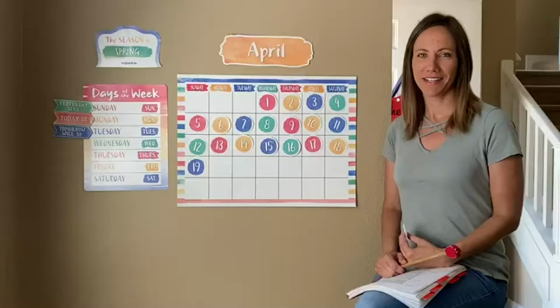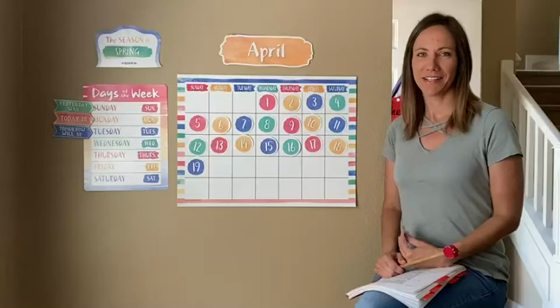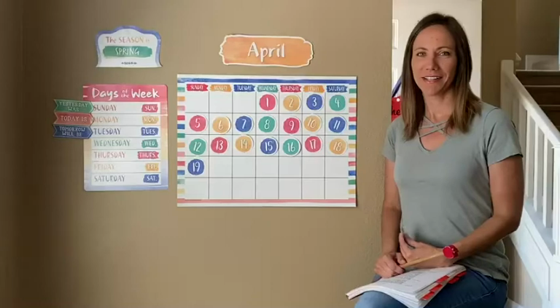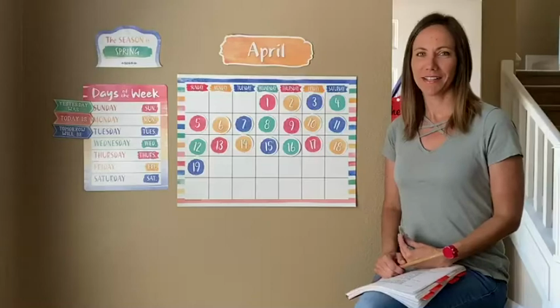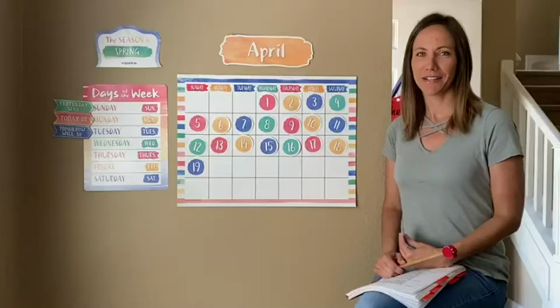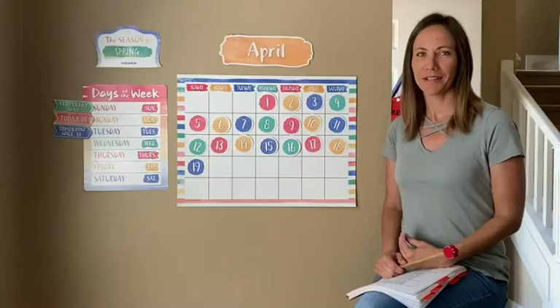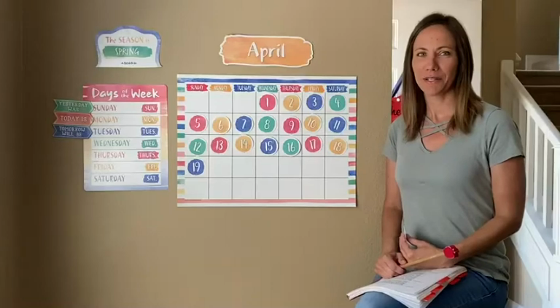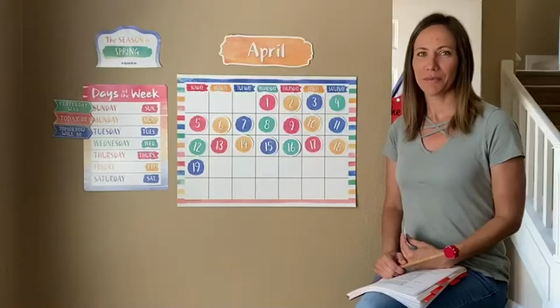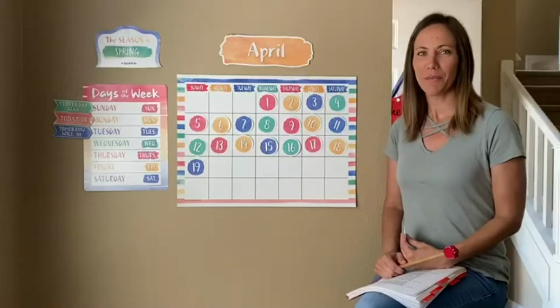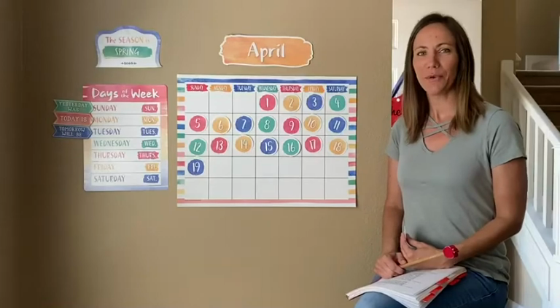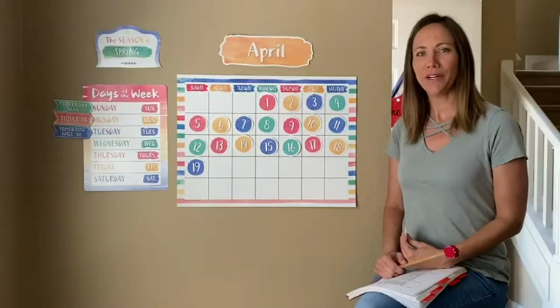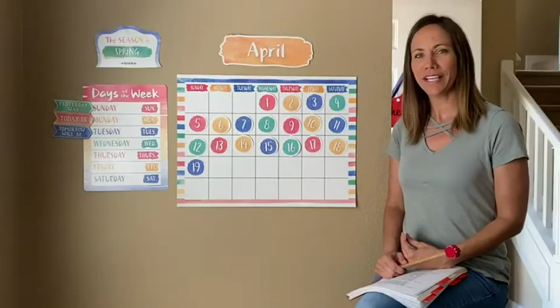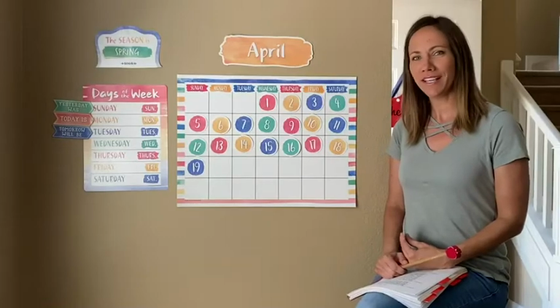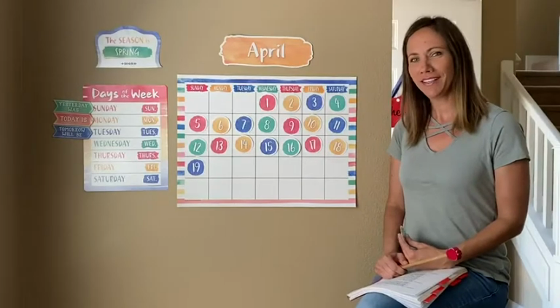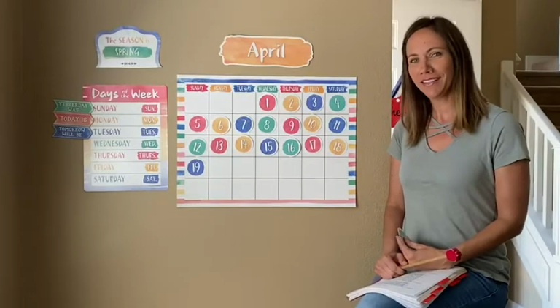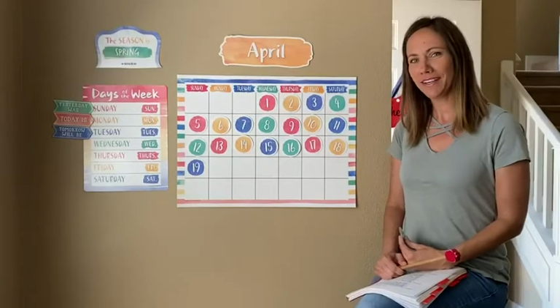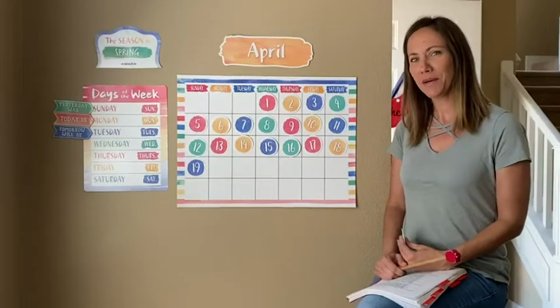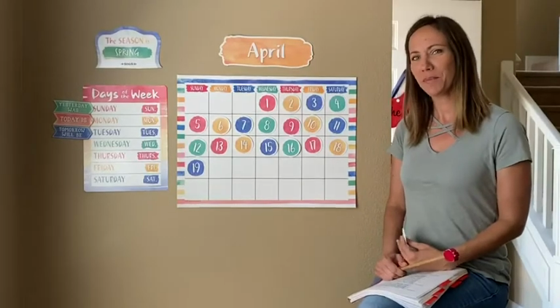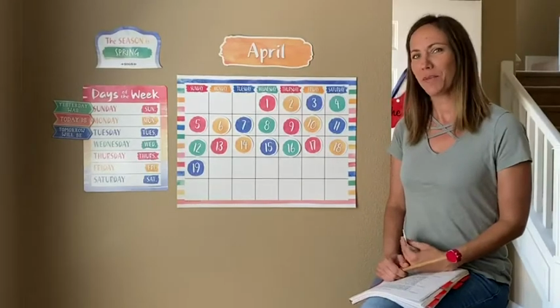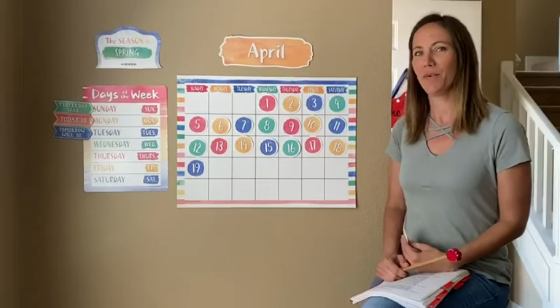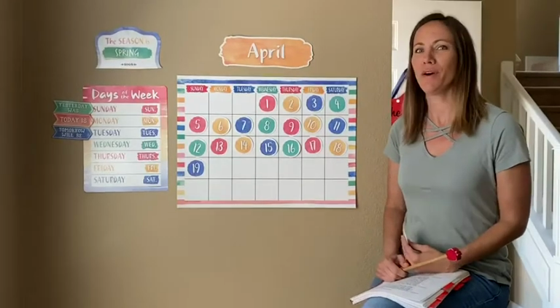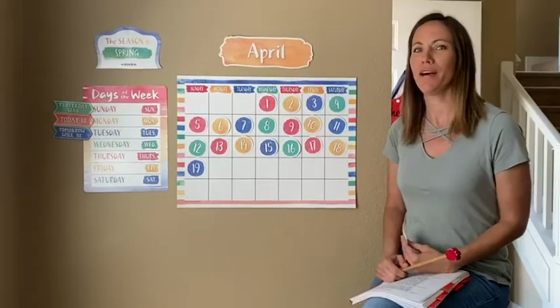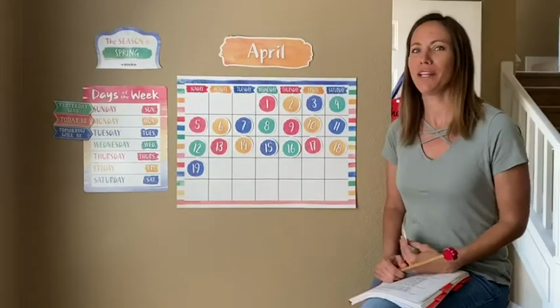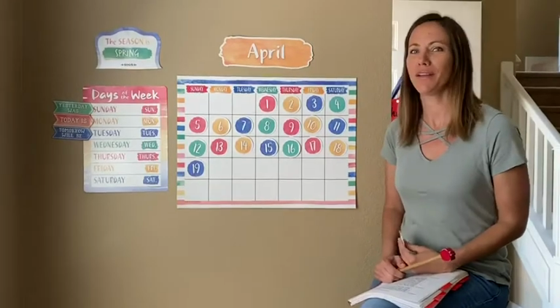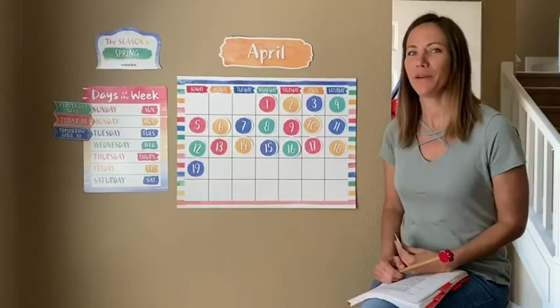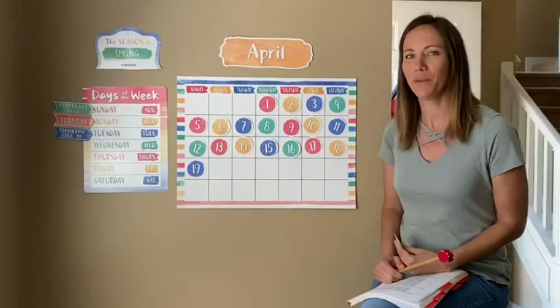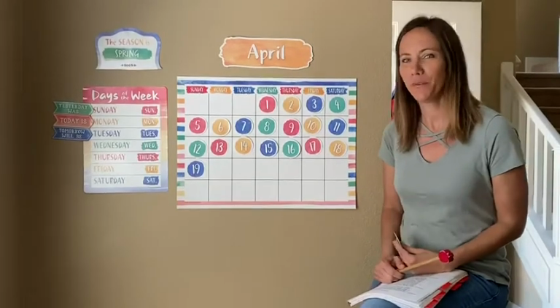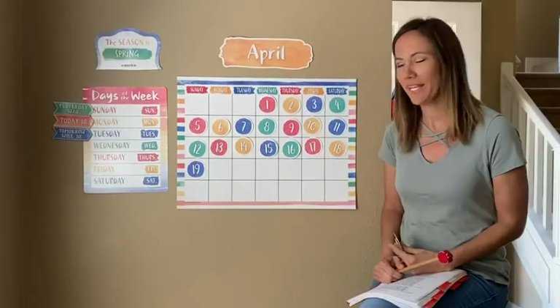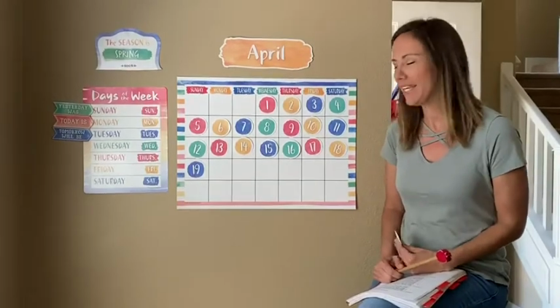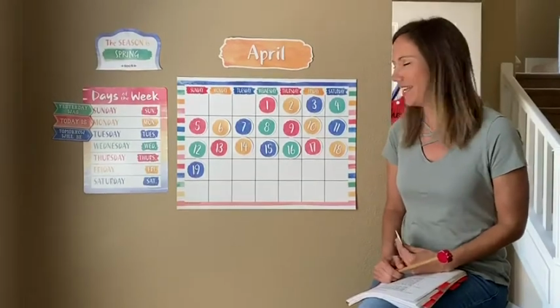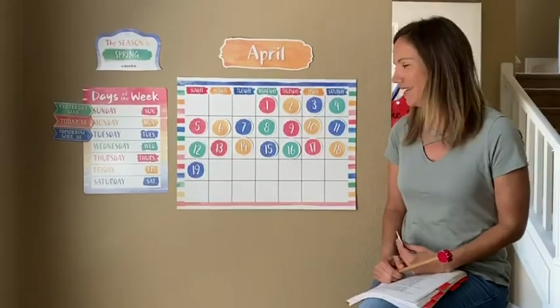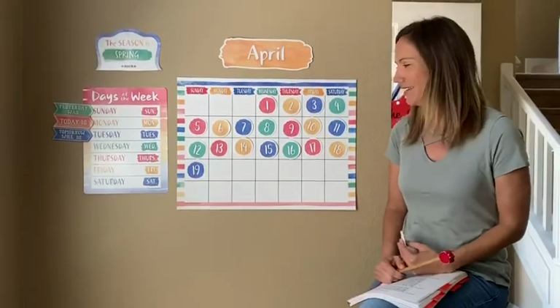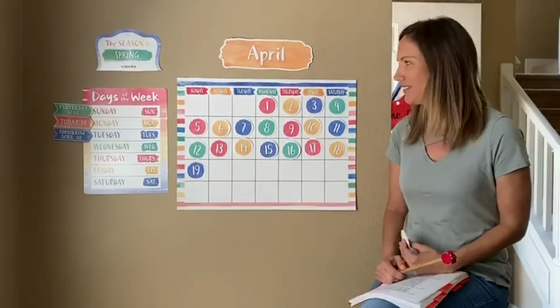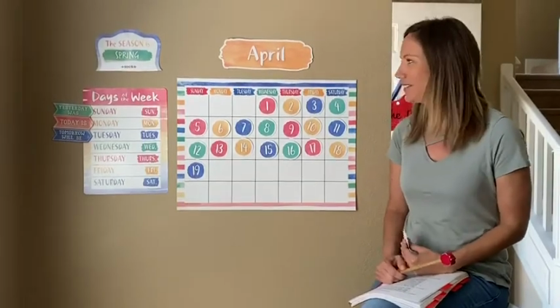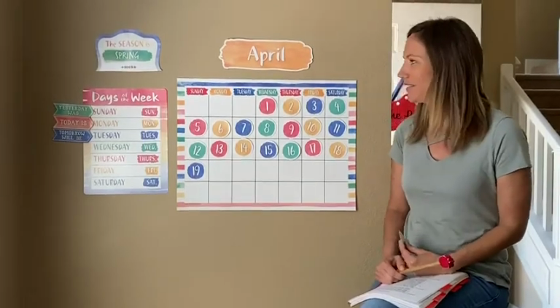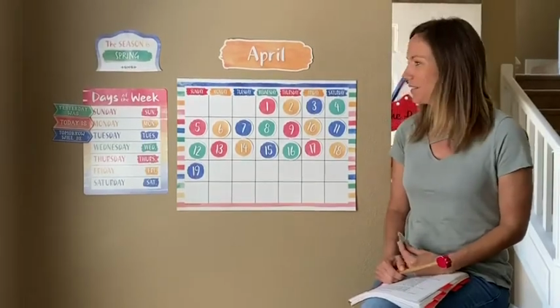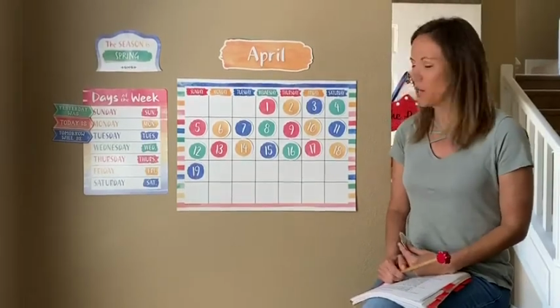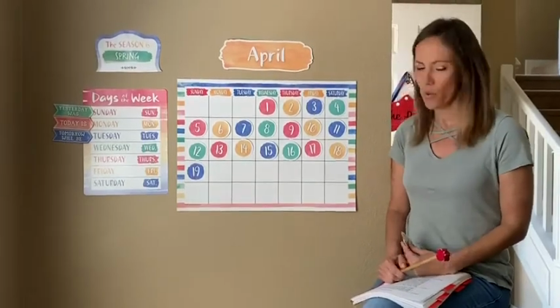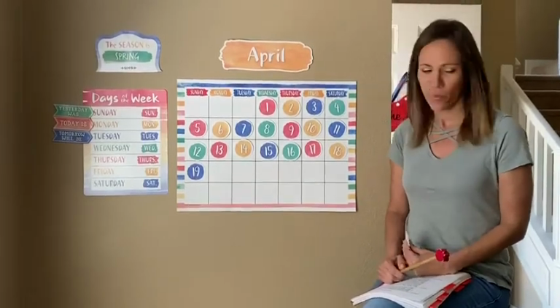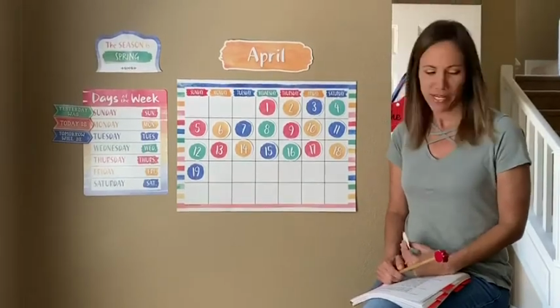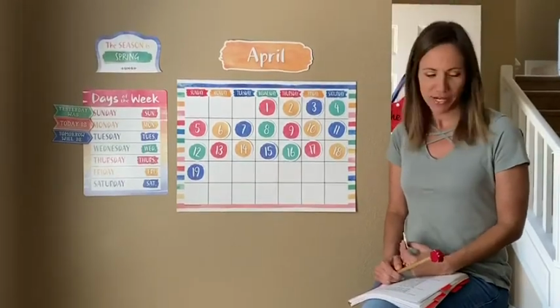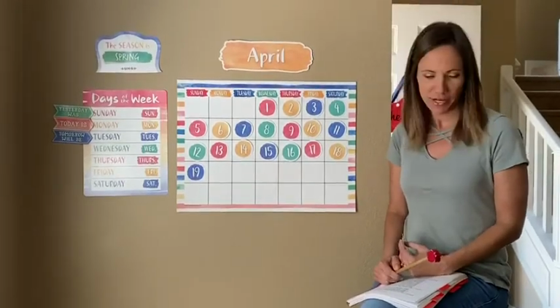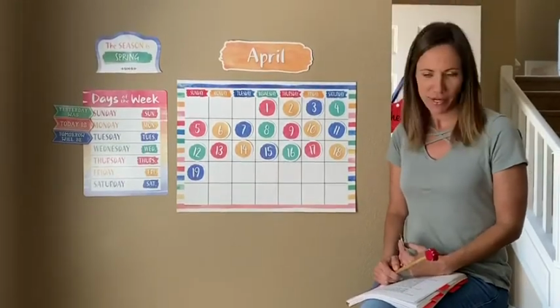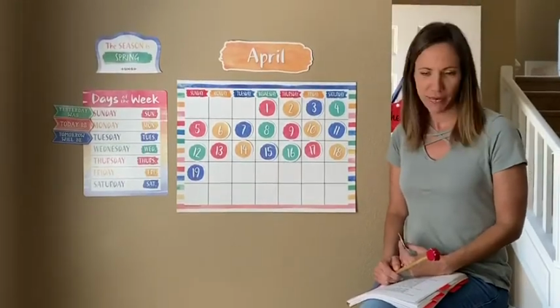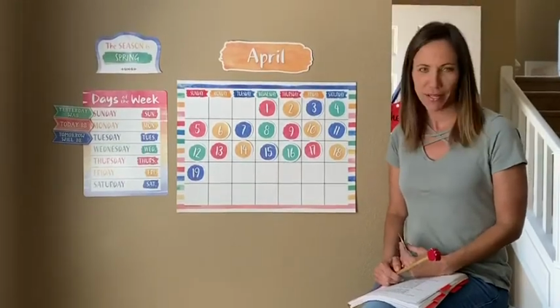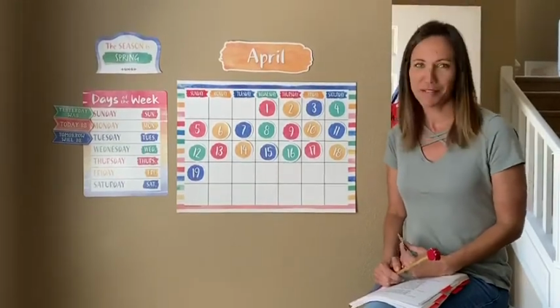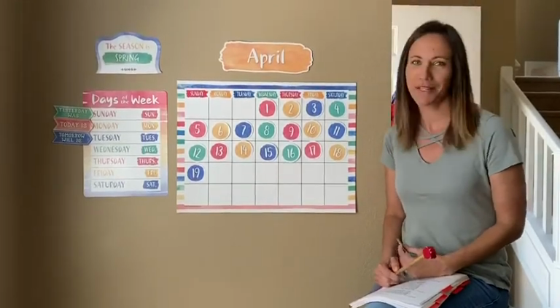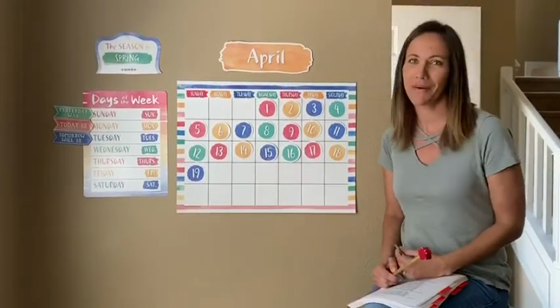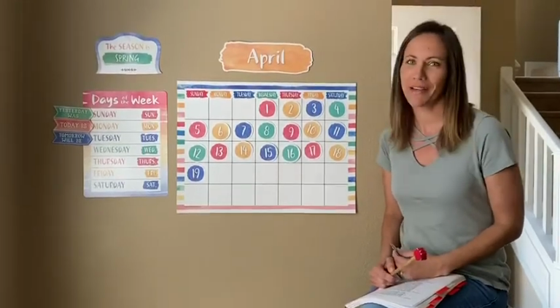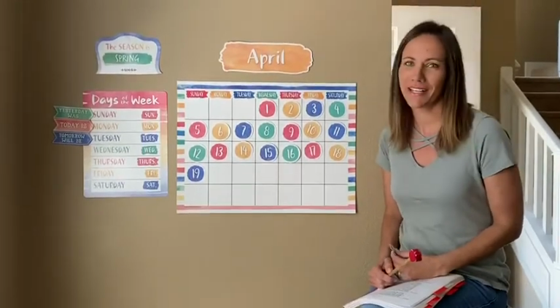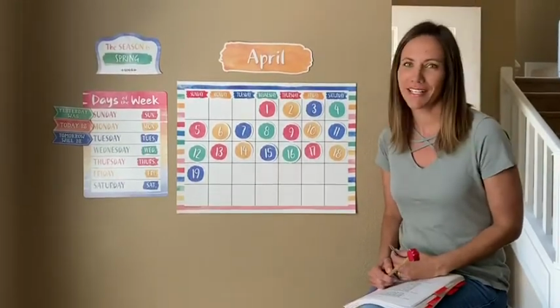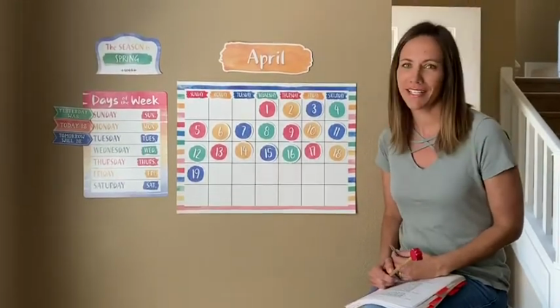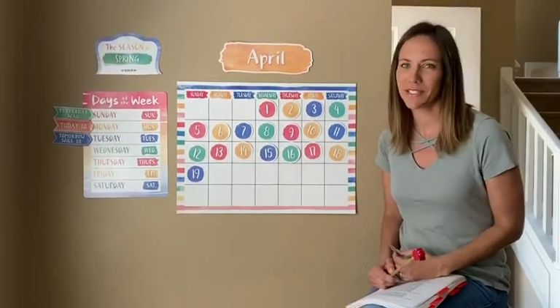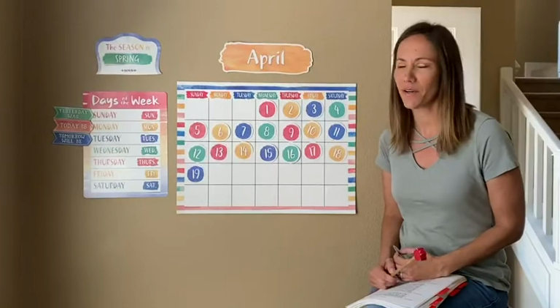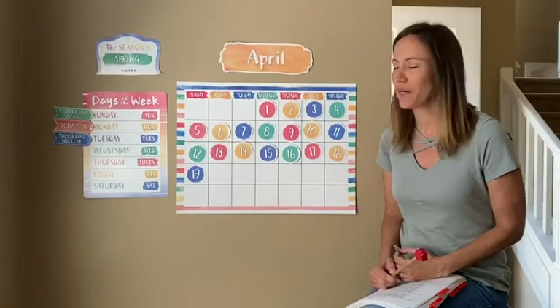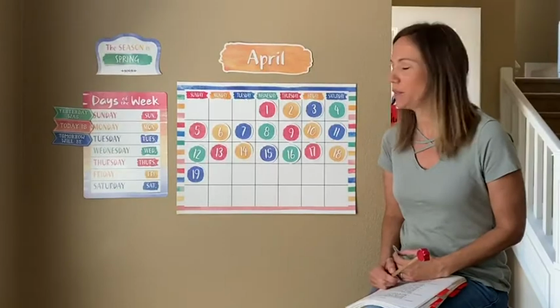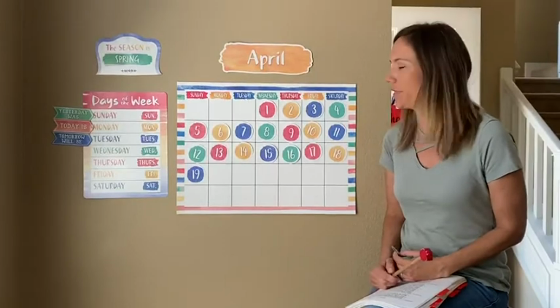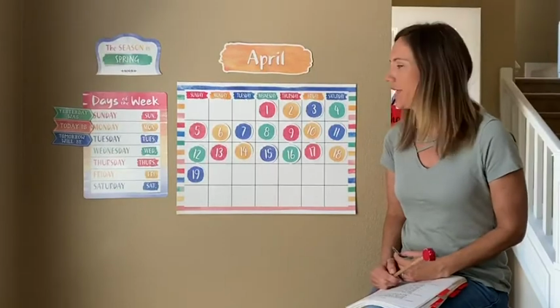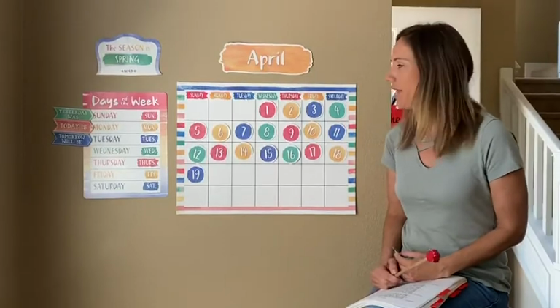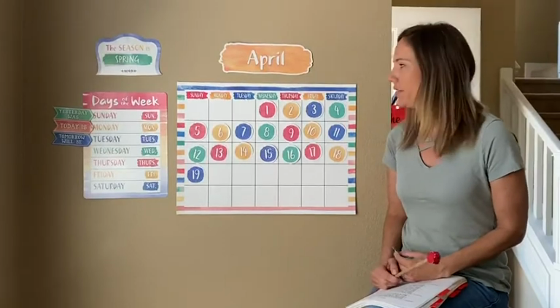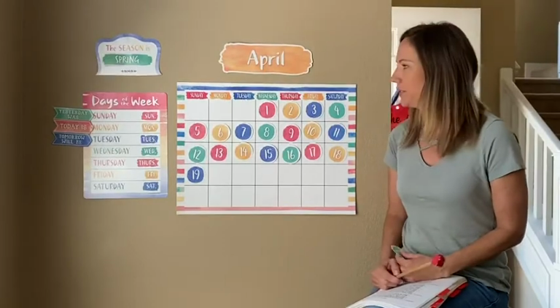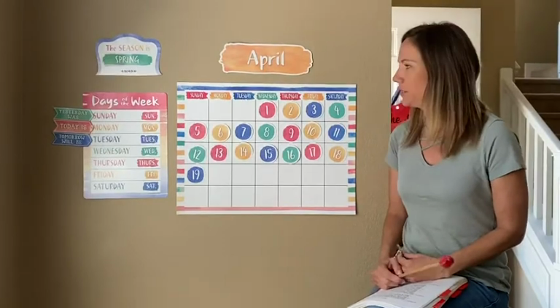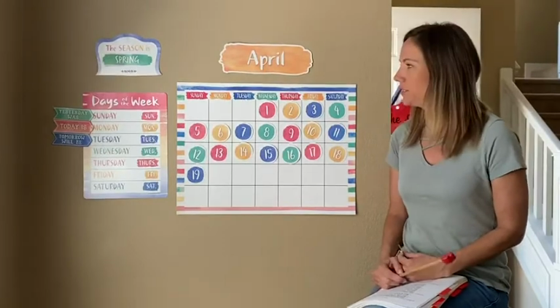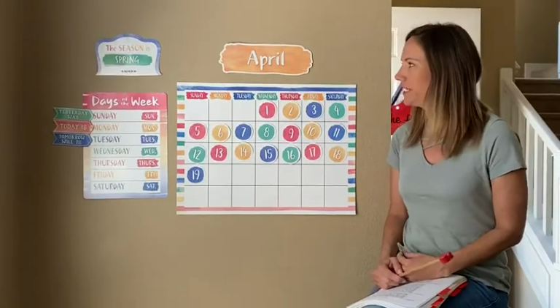Good morning. I hope you all had a good weekend. We are going to go ahead and get started with calendar today.